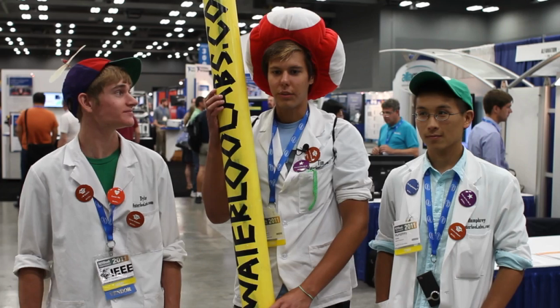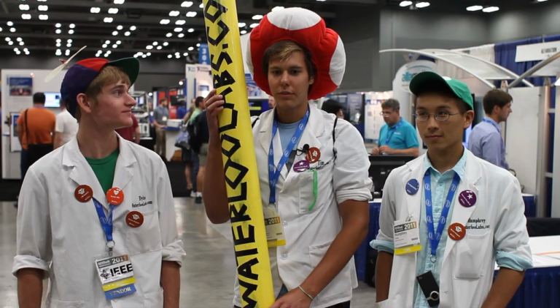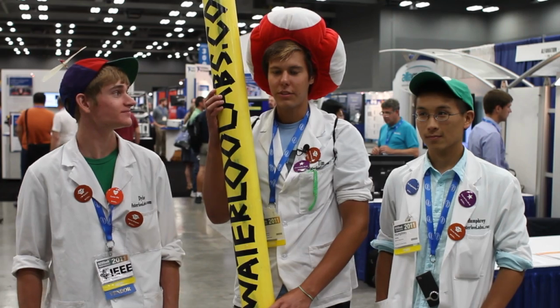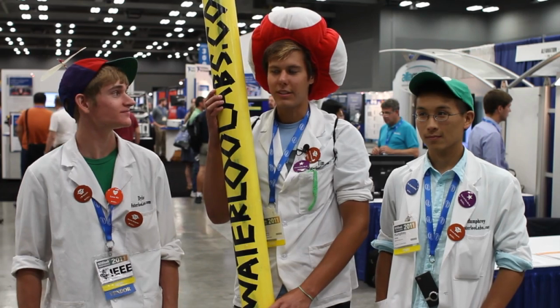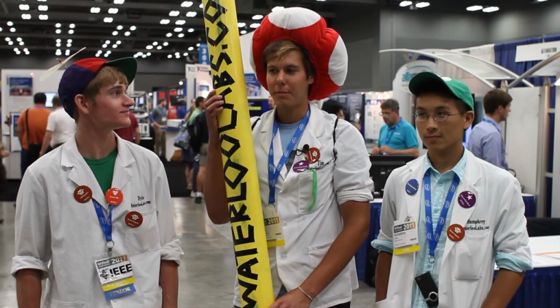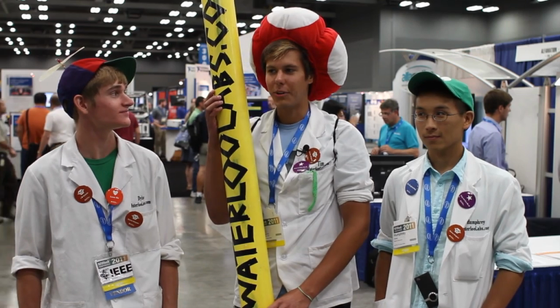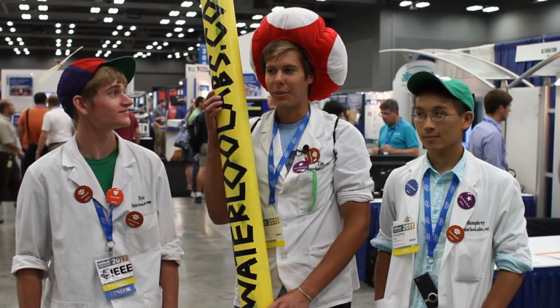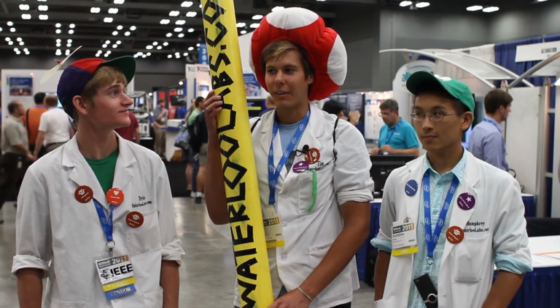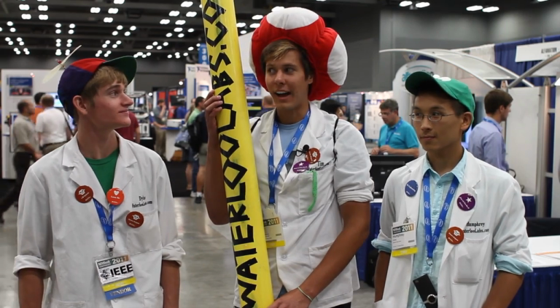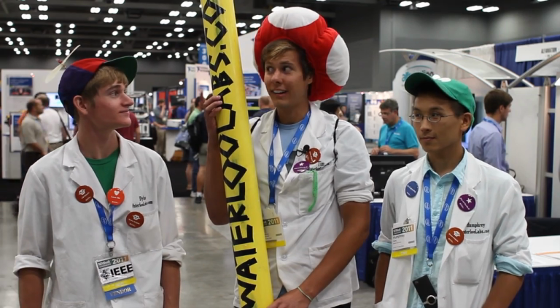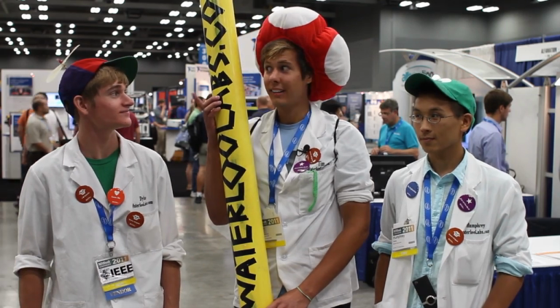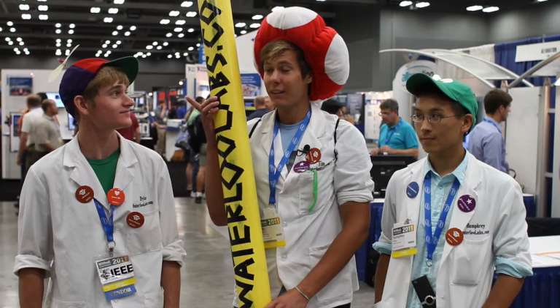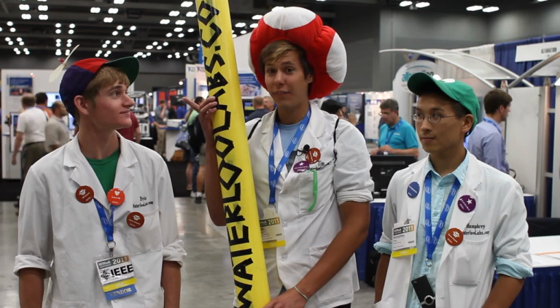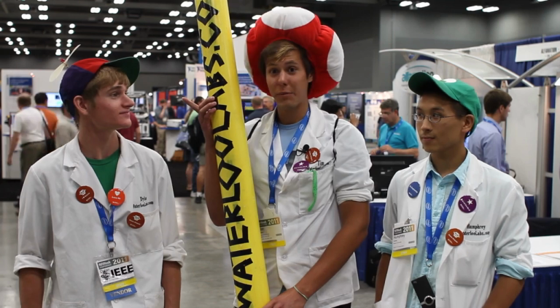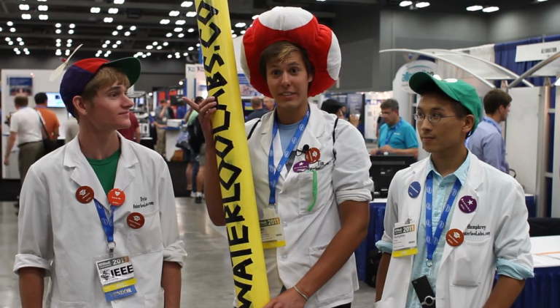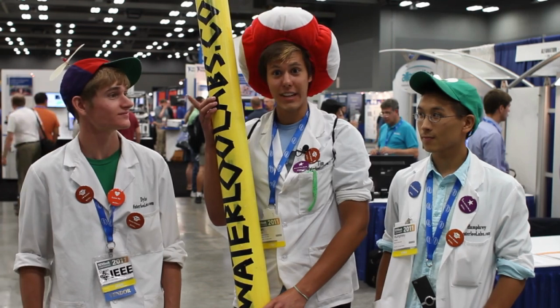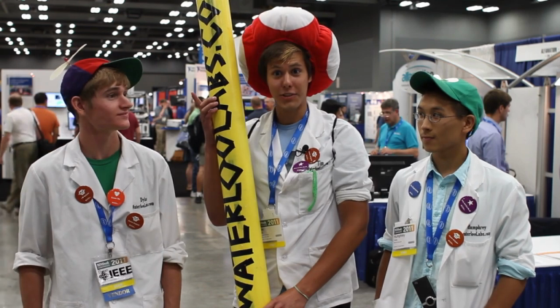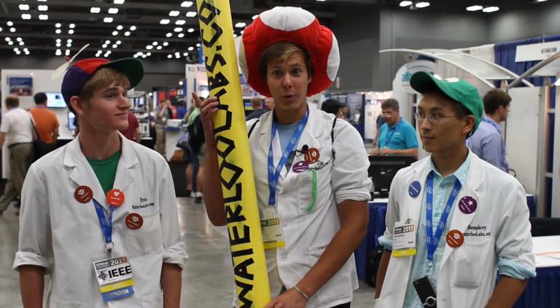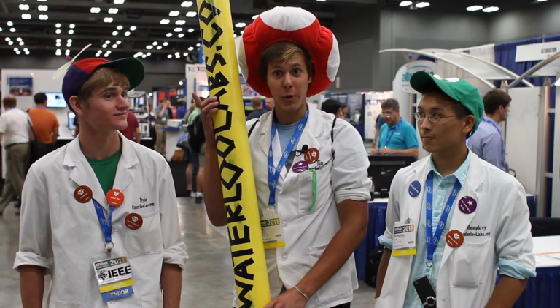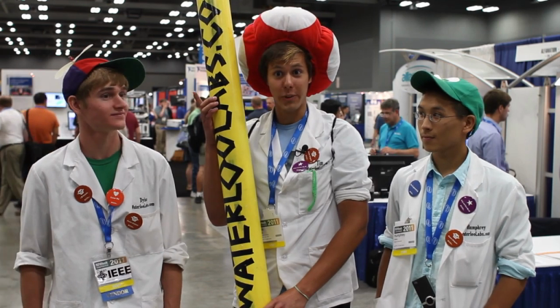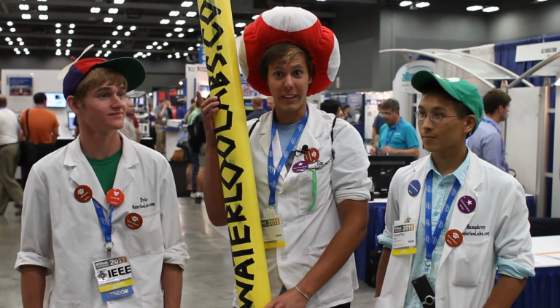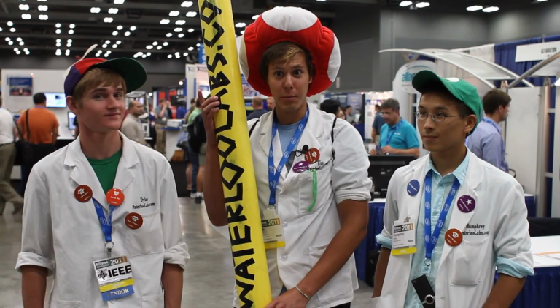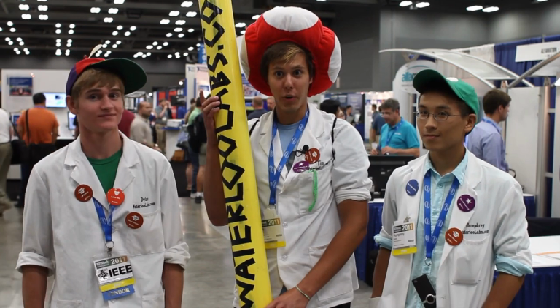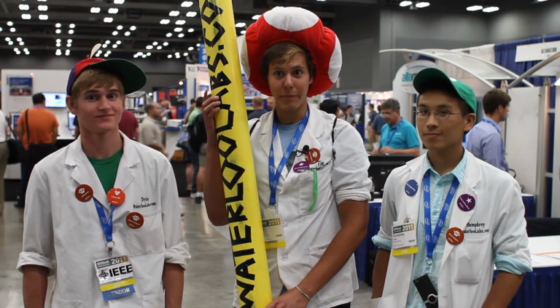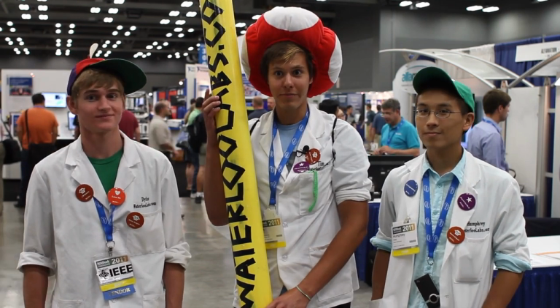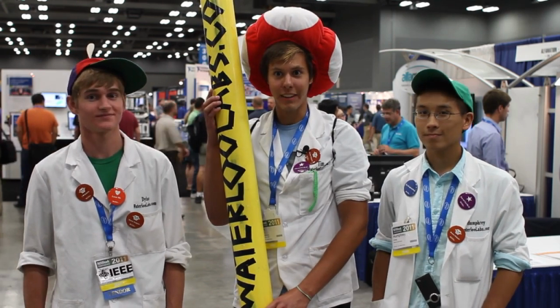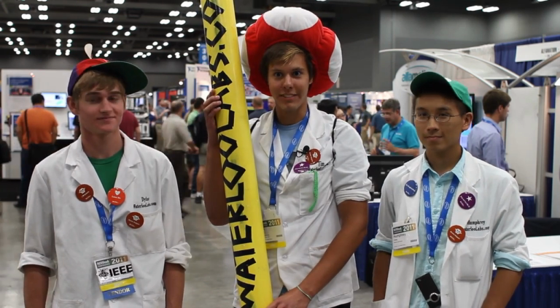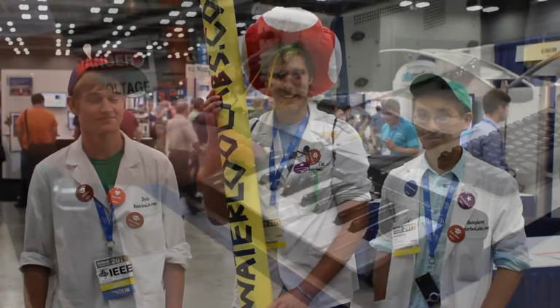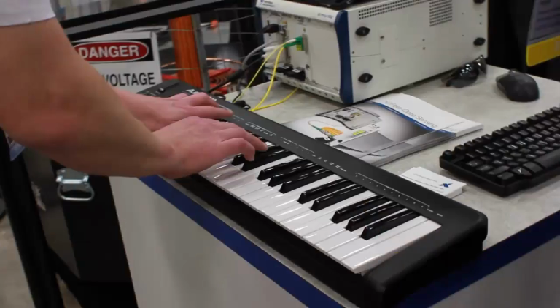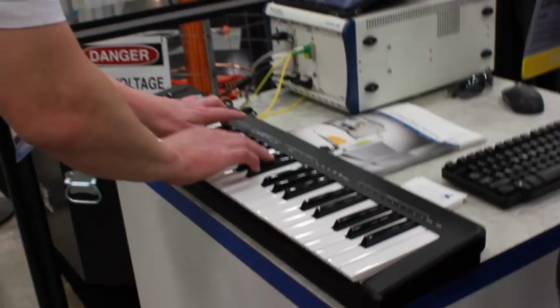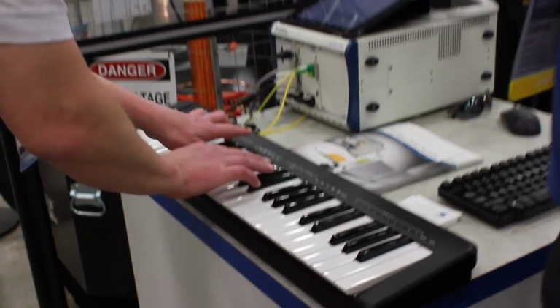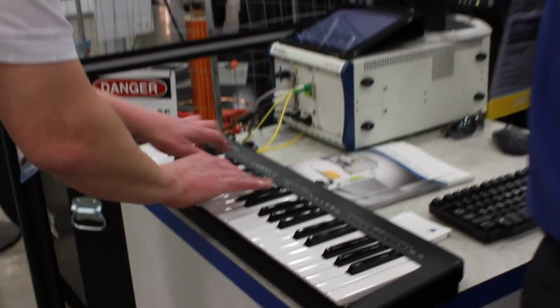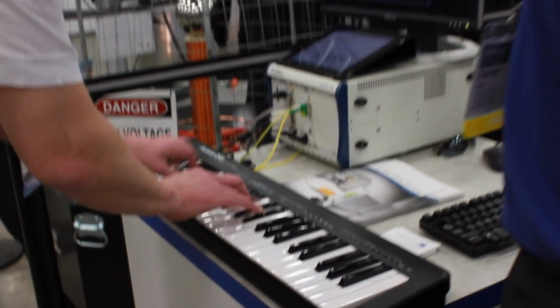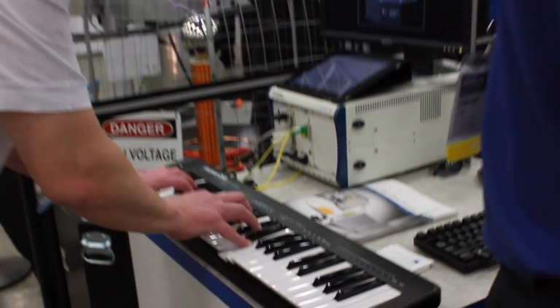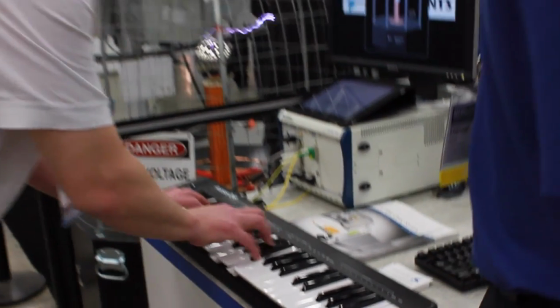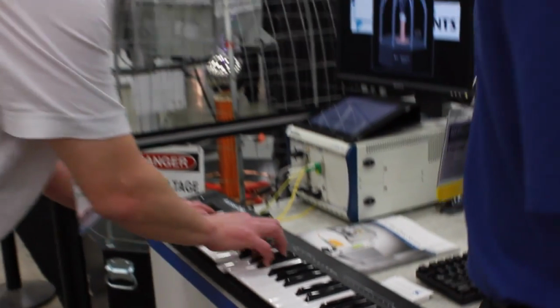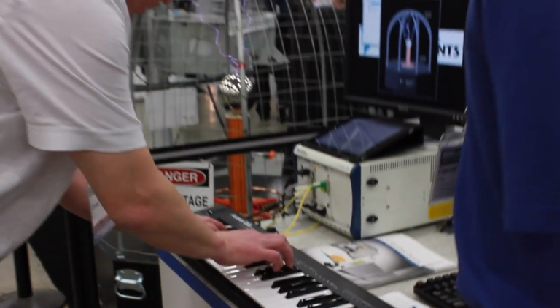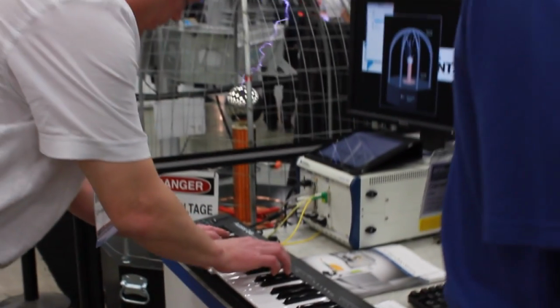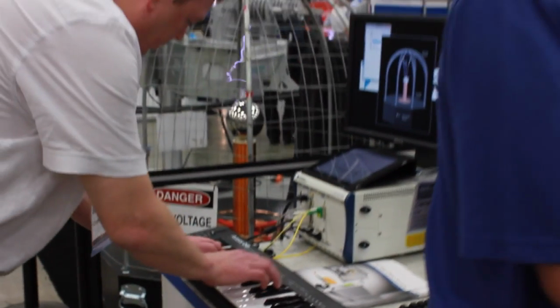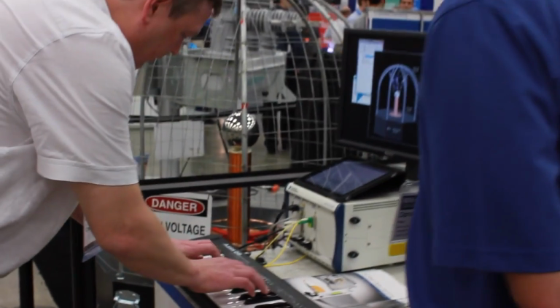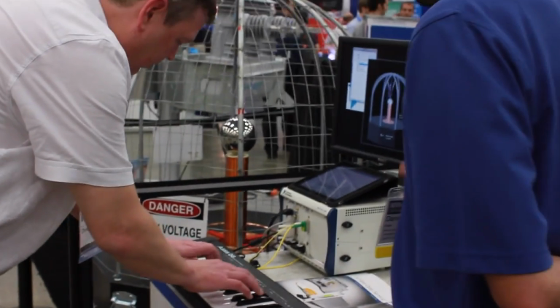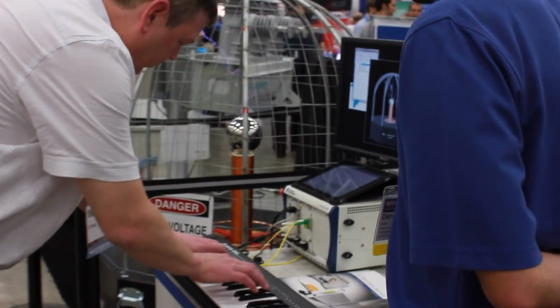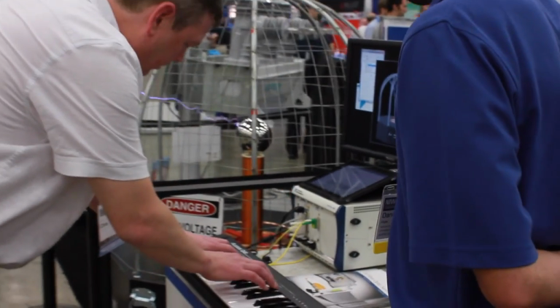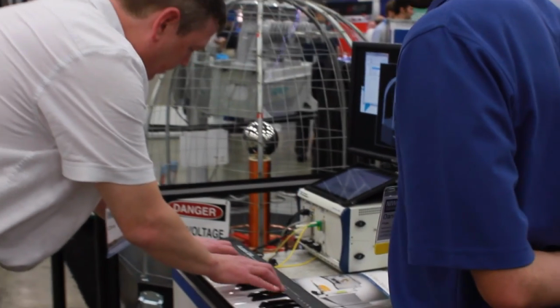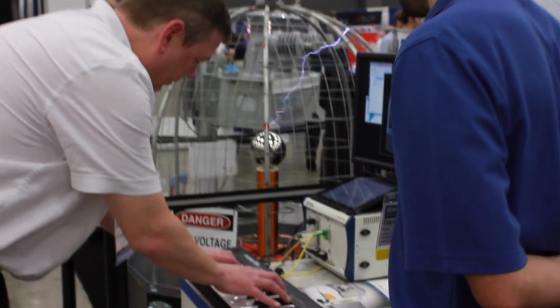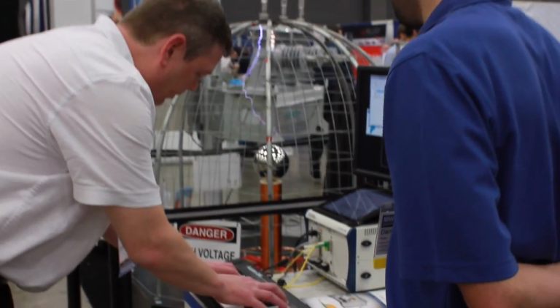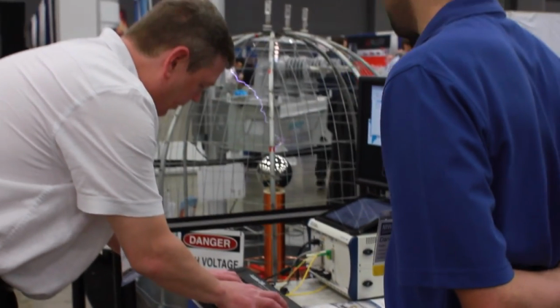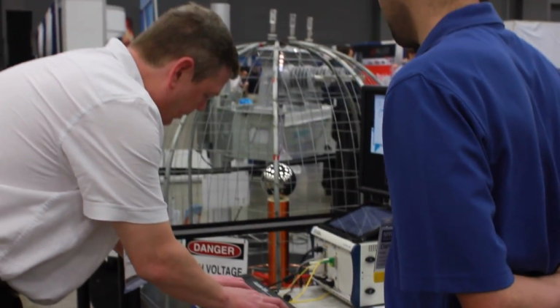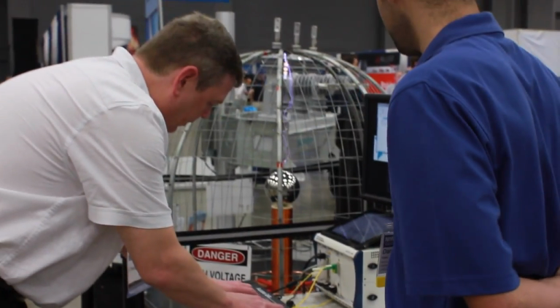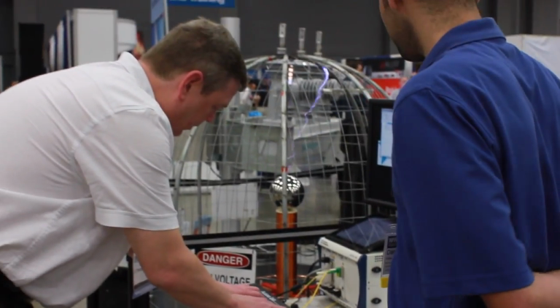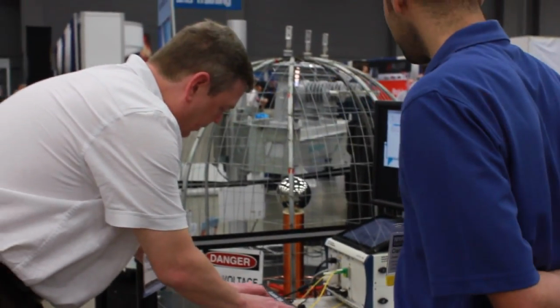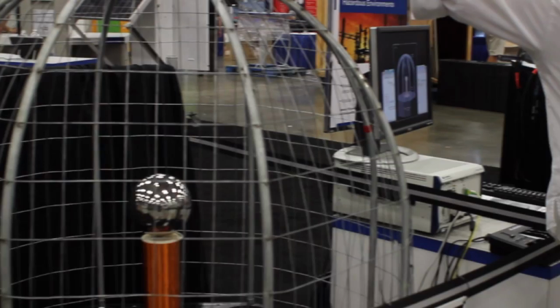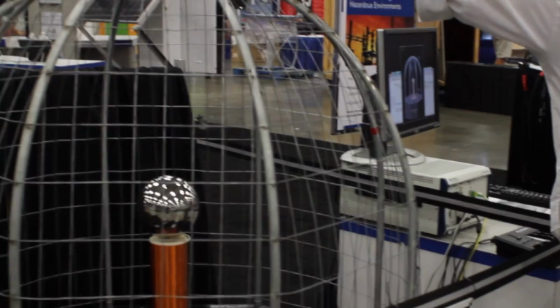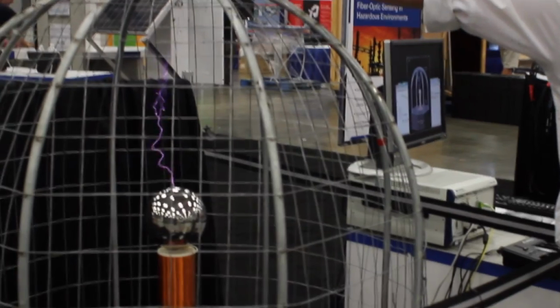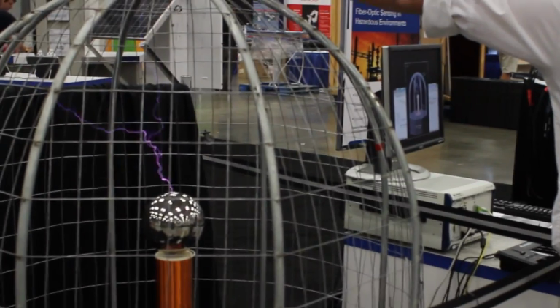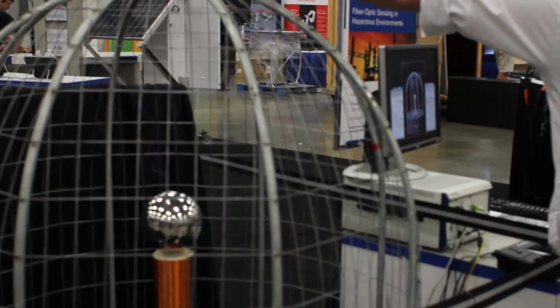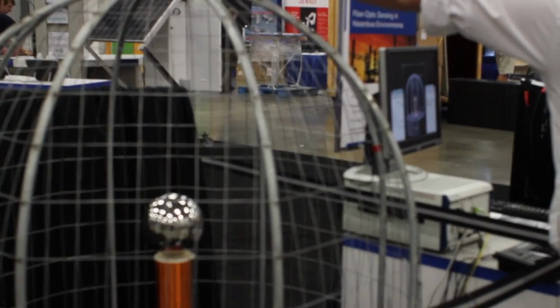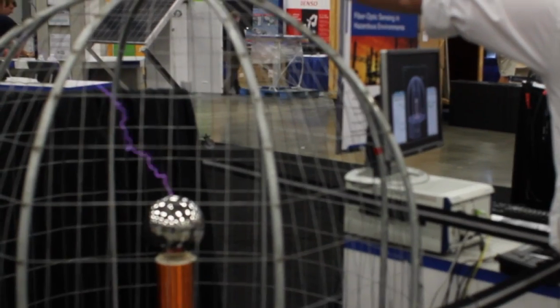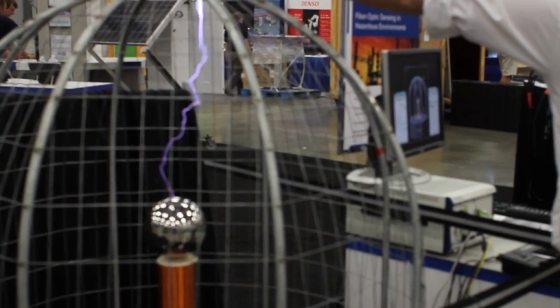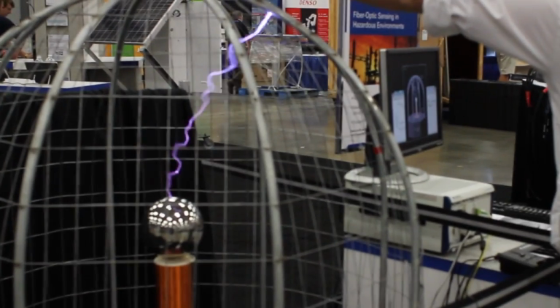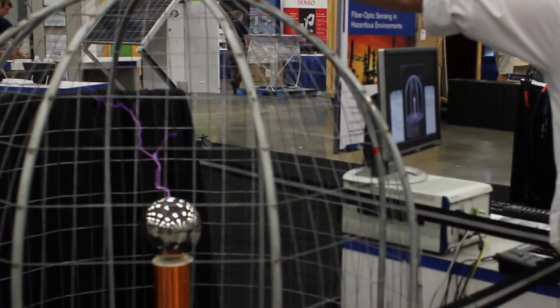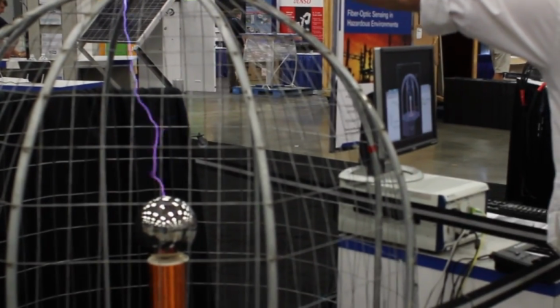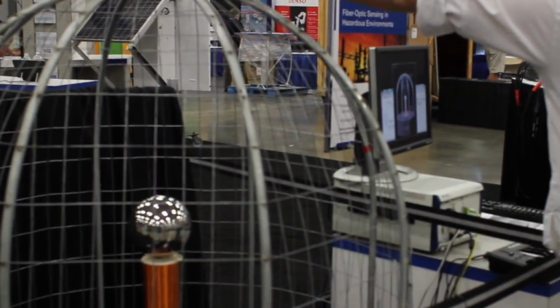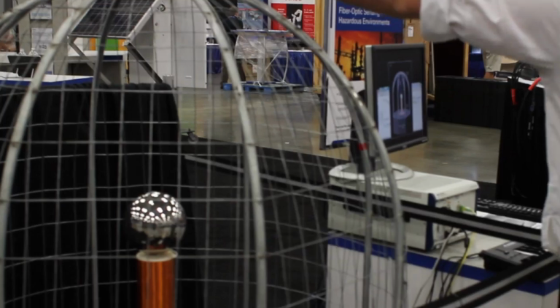Favorite demo? I had a lot of fun with the Tesla coil keyboard. You get to go over there, play a little song, and it plays it on a Tesla coil, which is really cool to see.